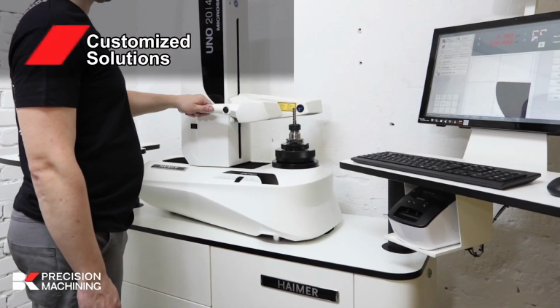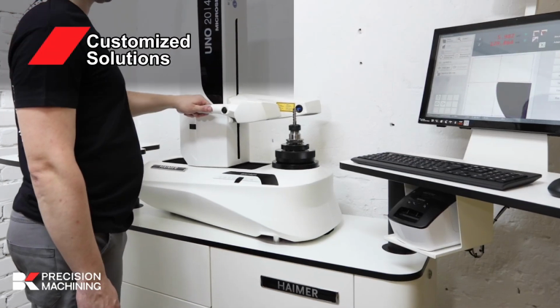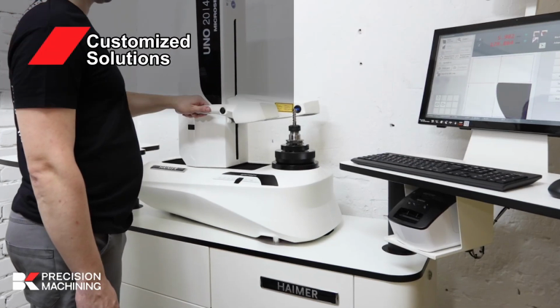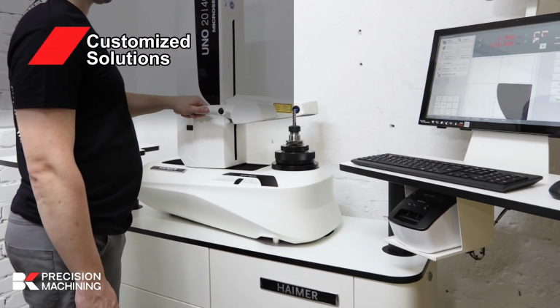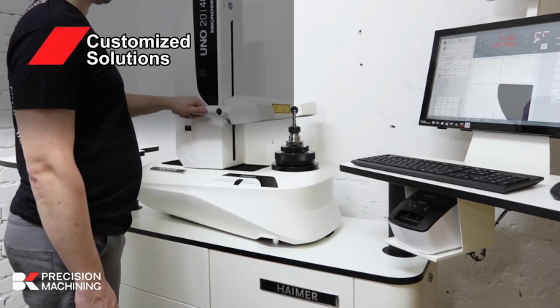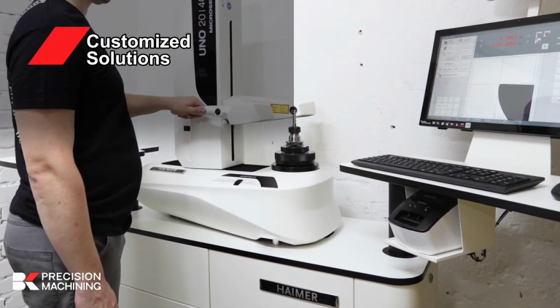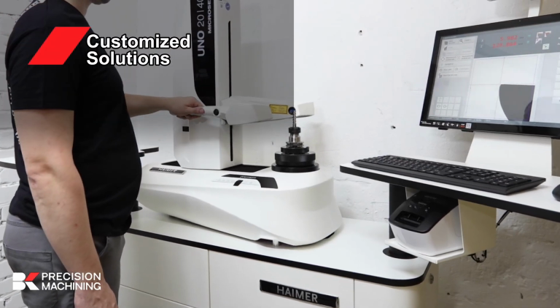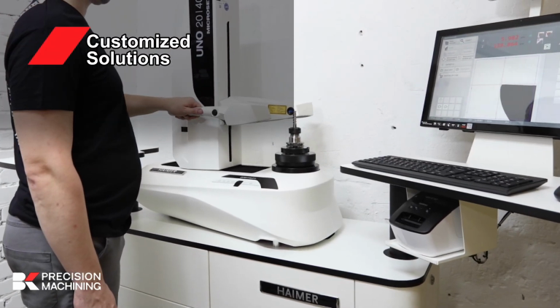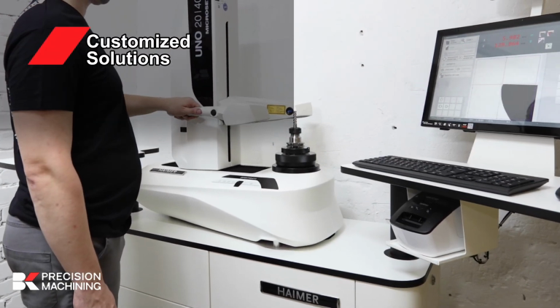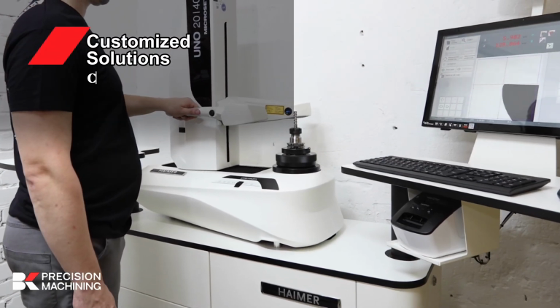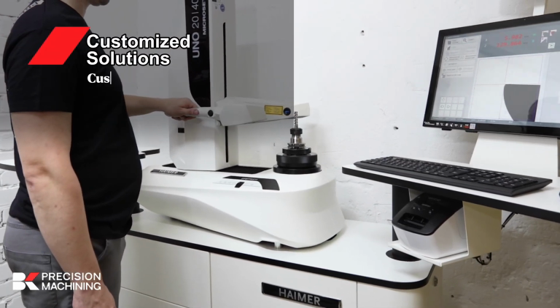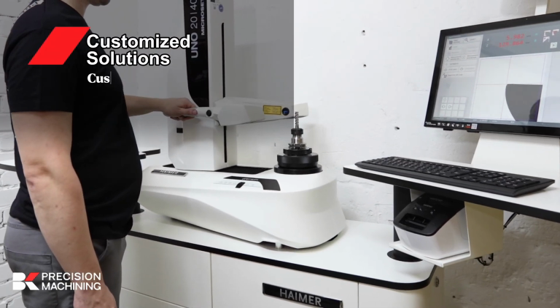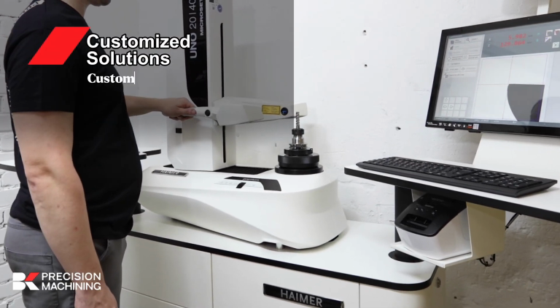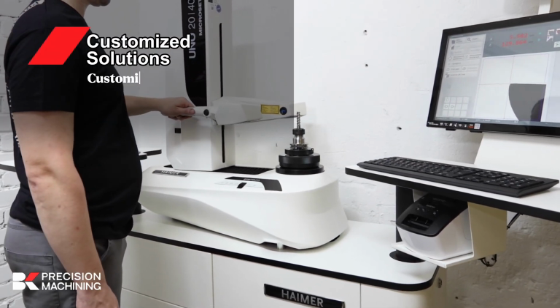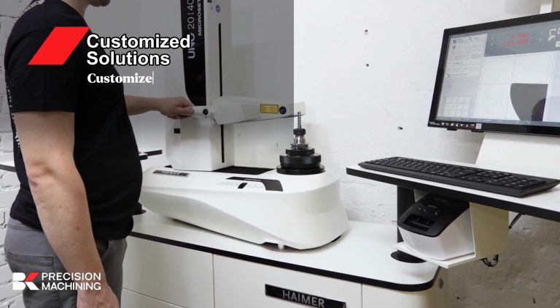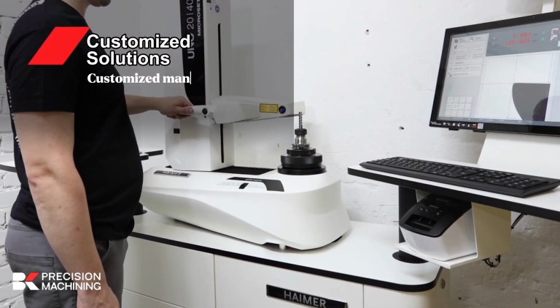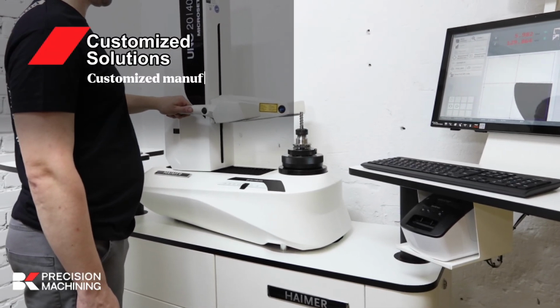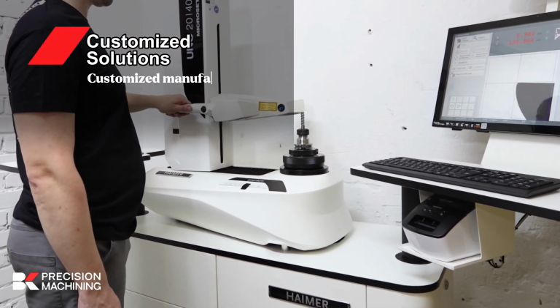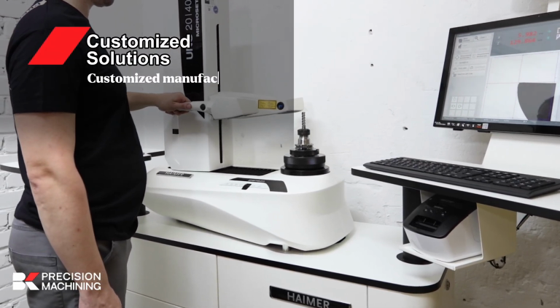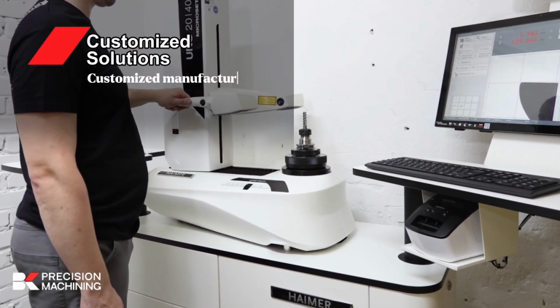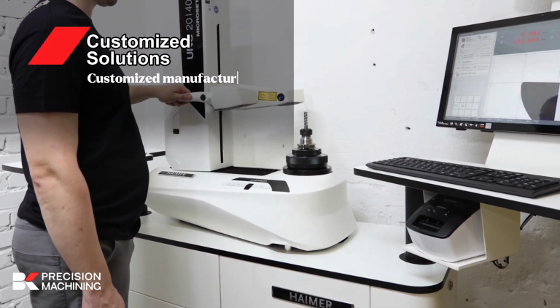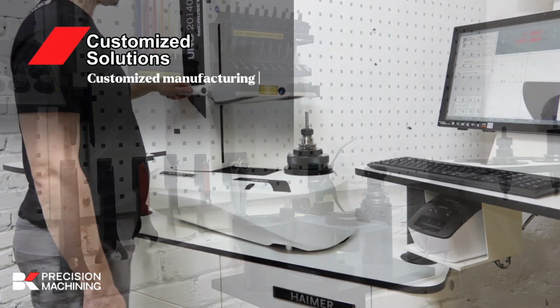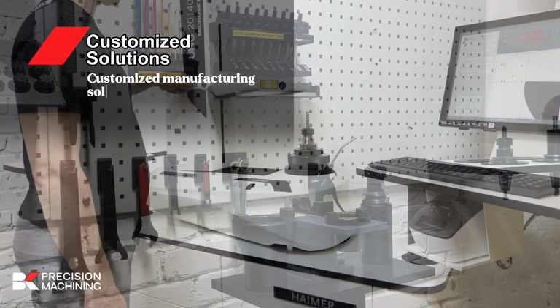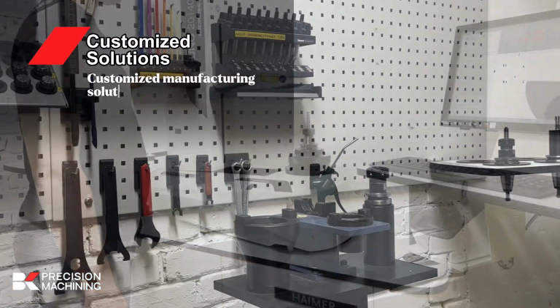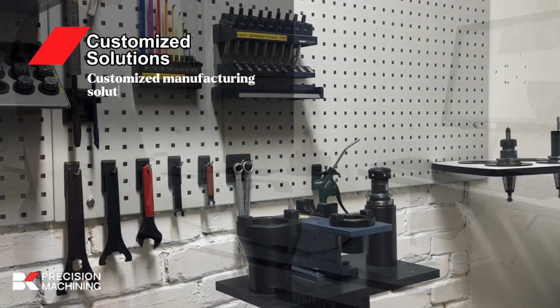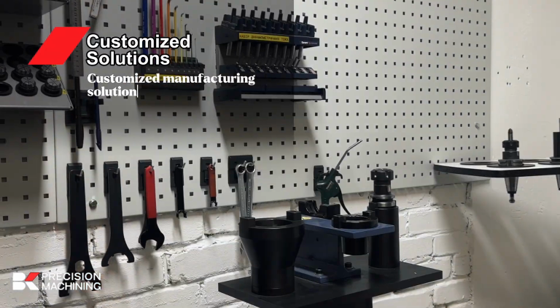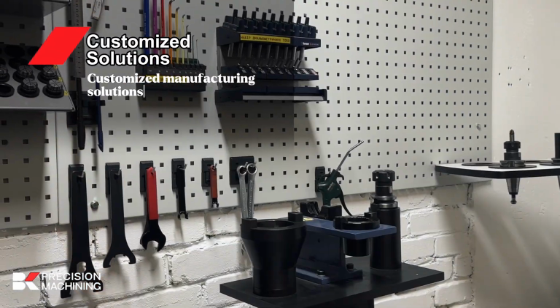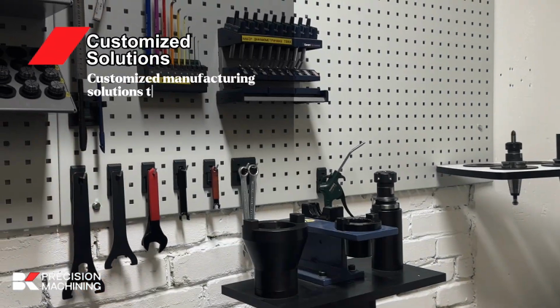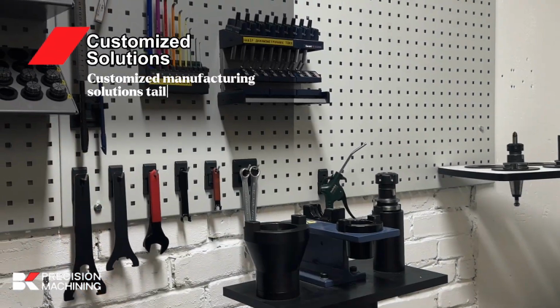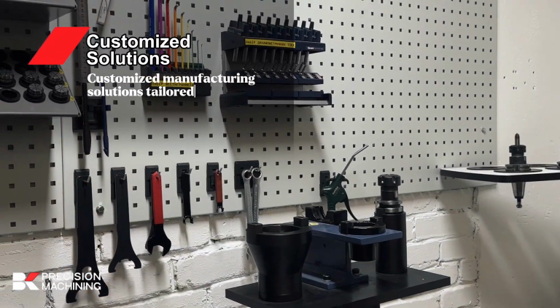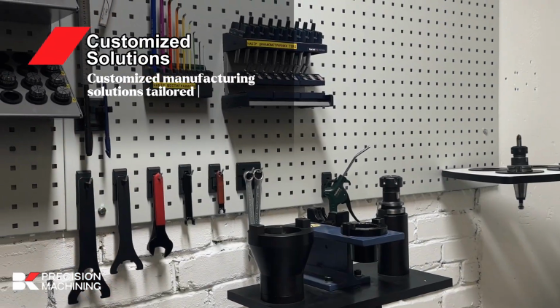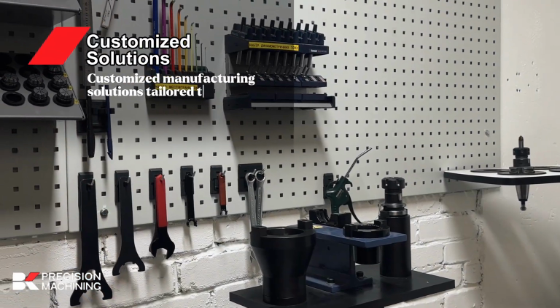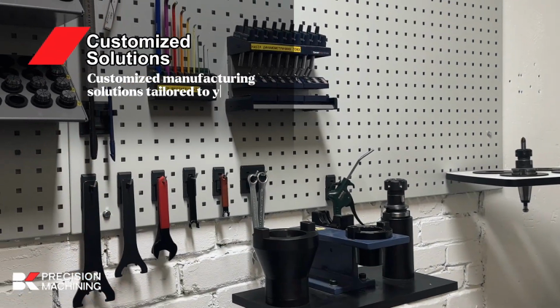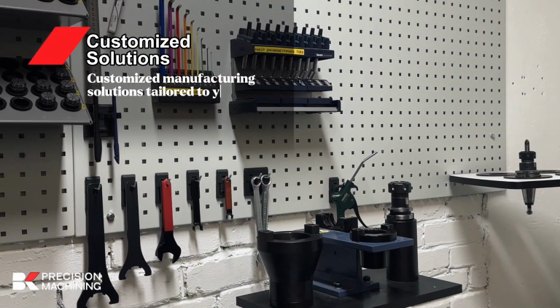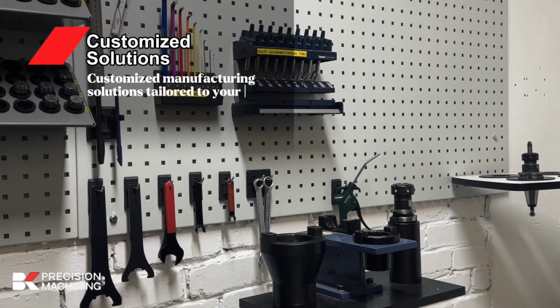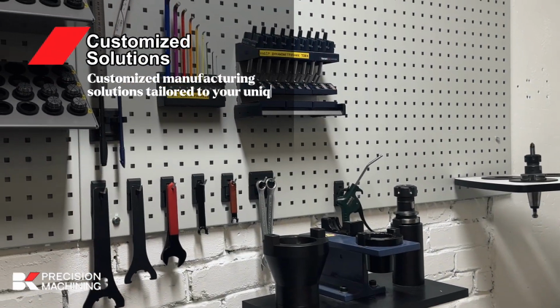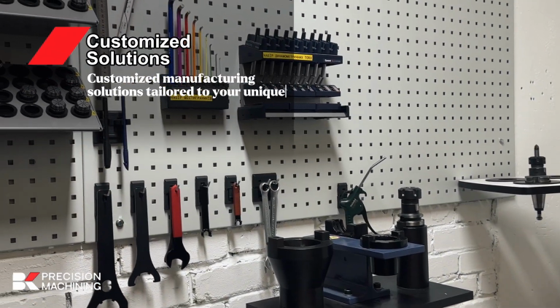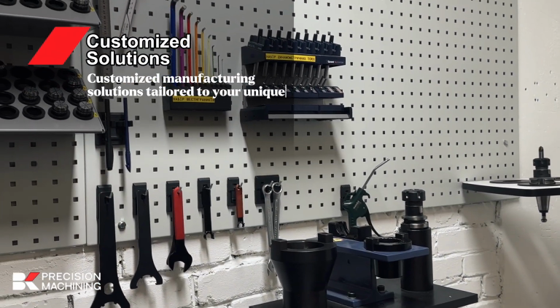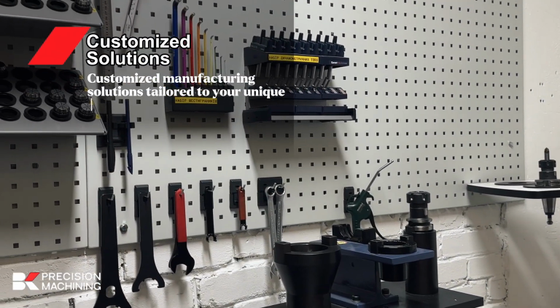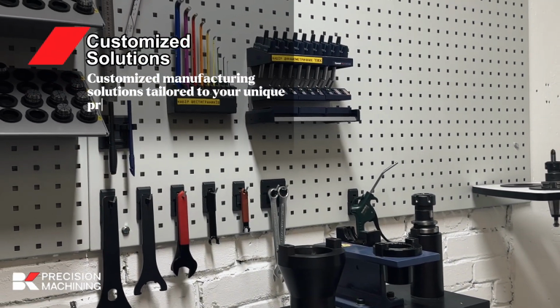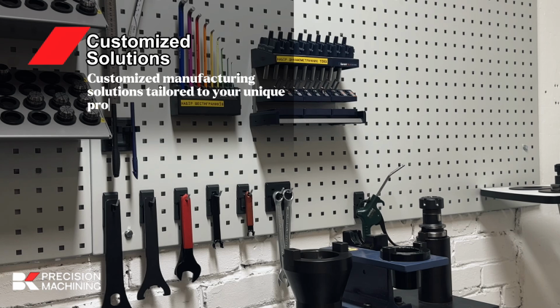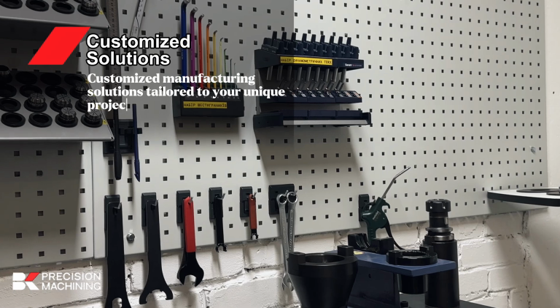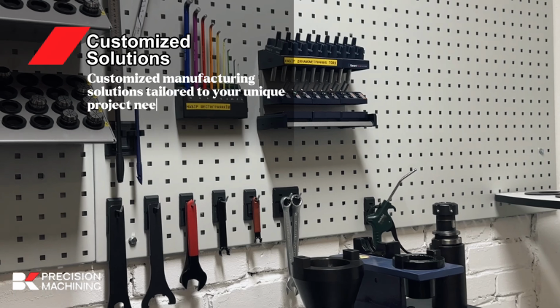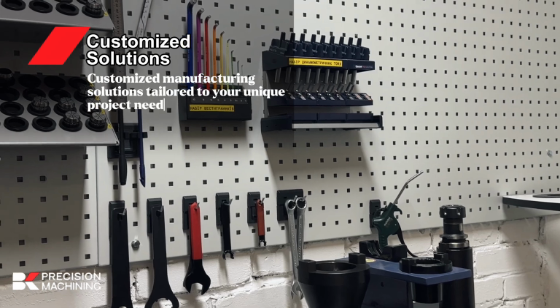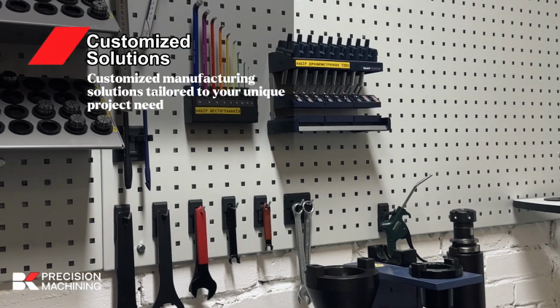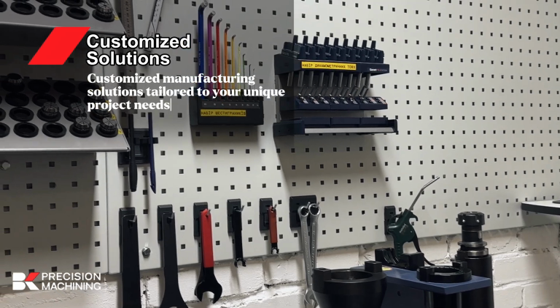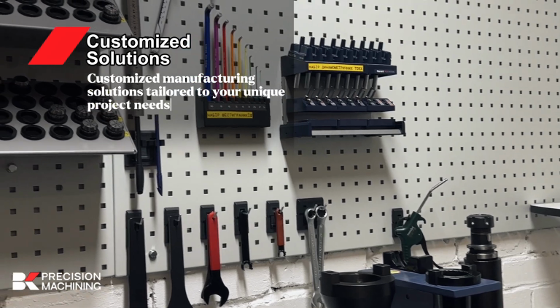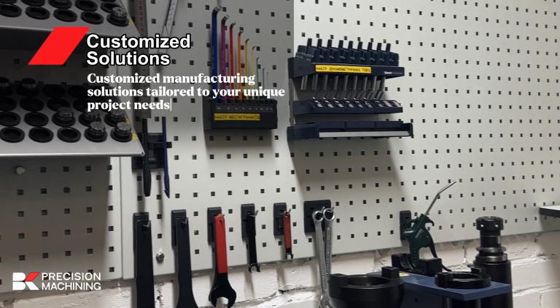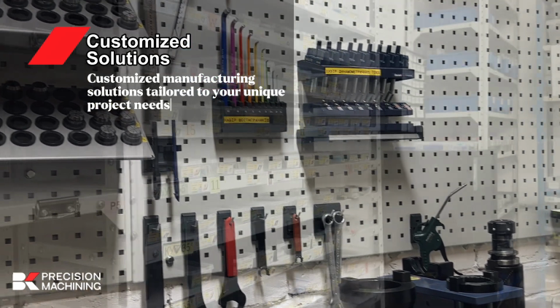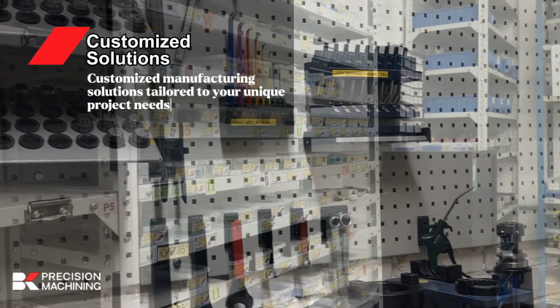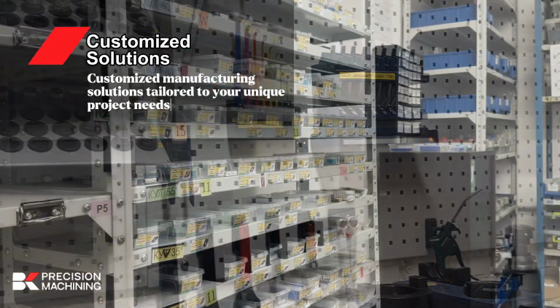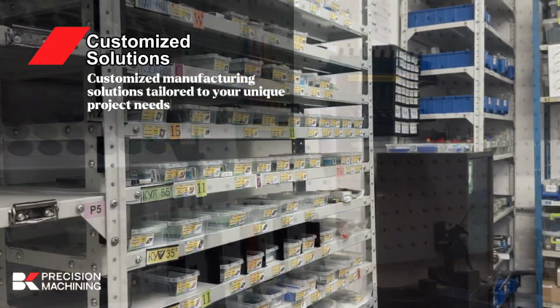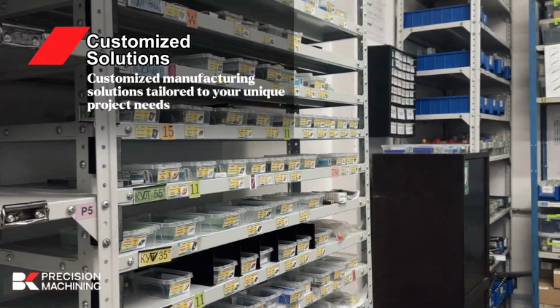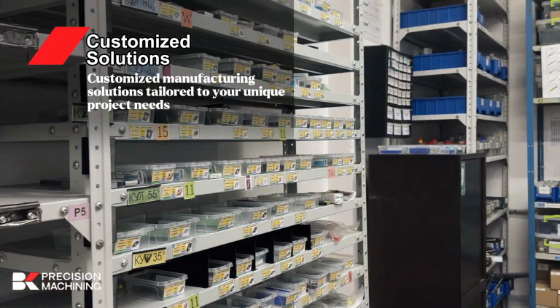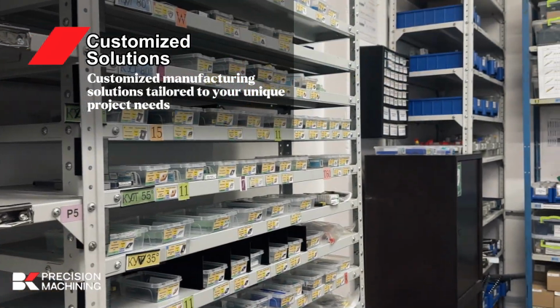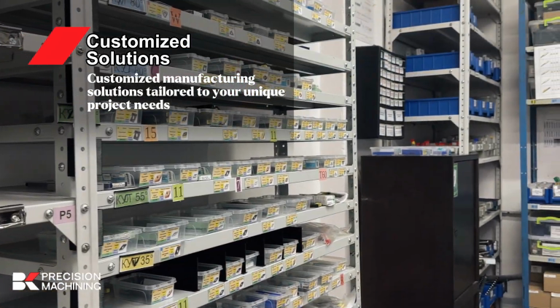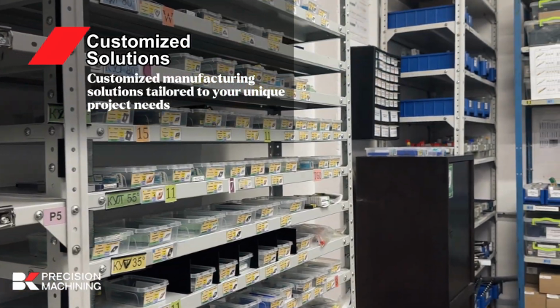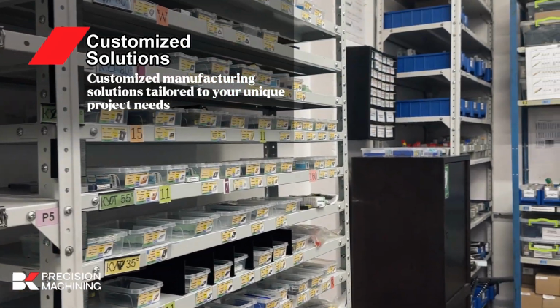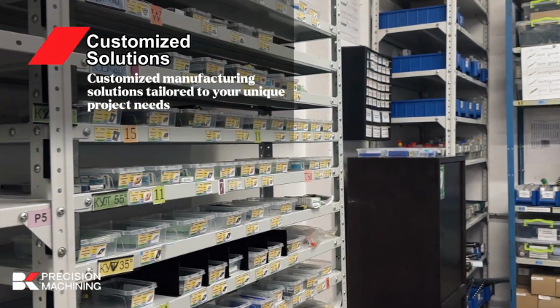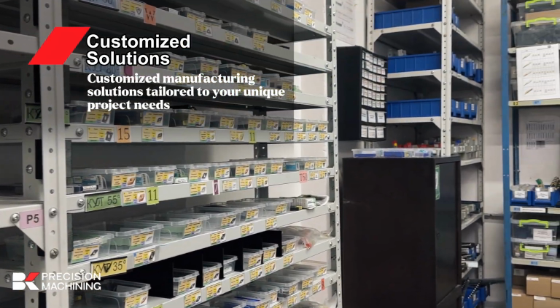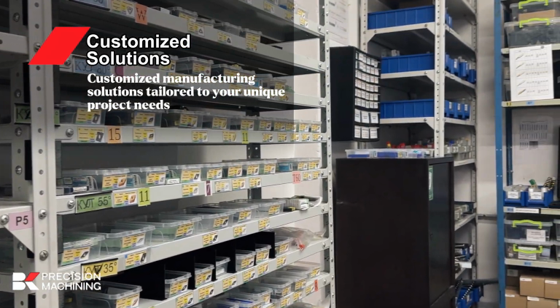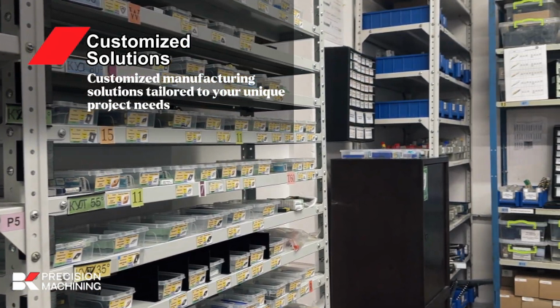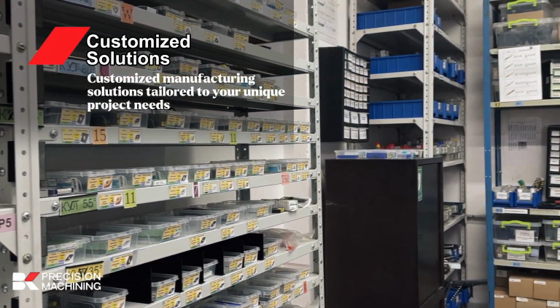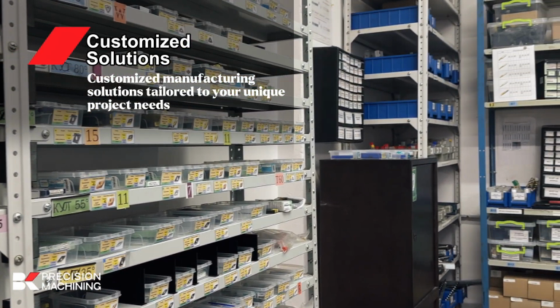Customized solutions: manufacturing according to your unique project requirements, ensuring alignment with your vision and operational needs.